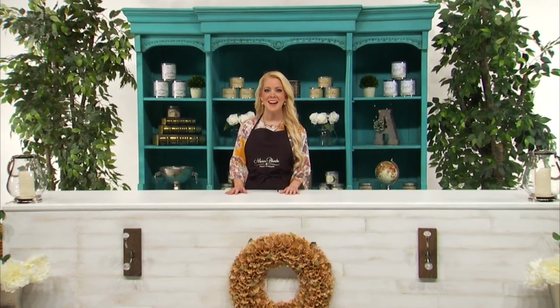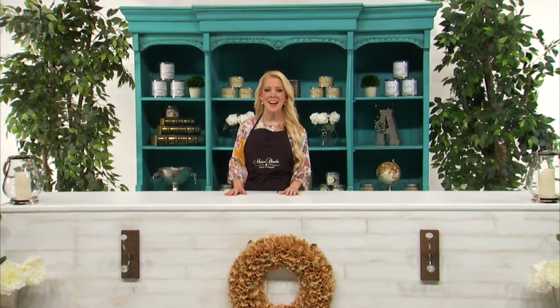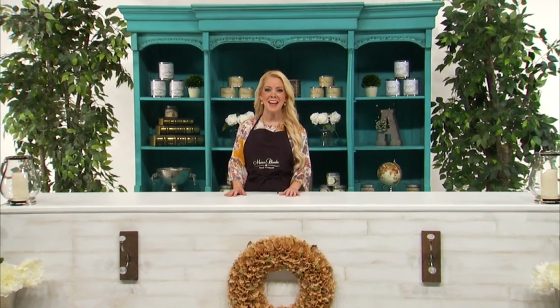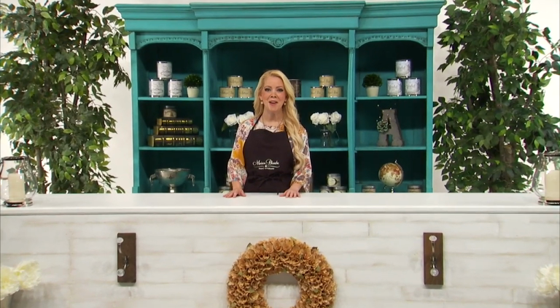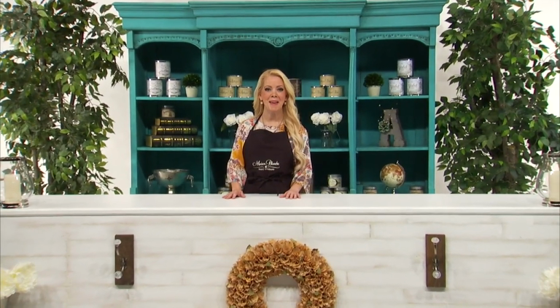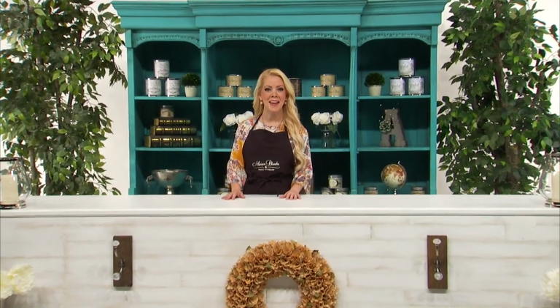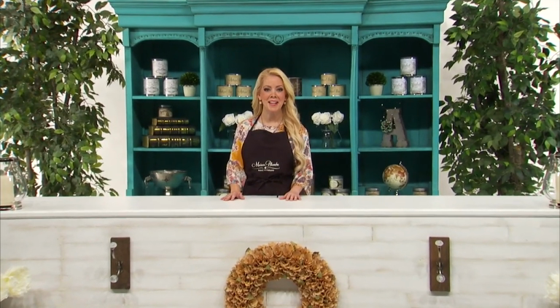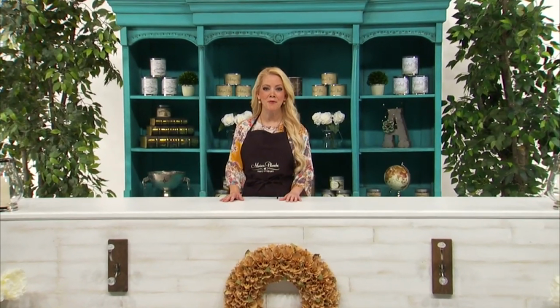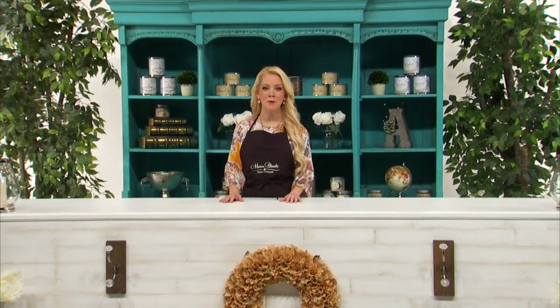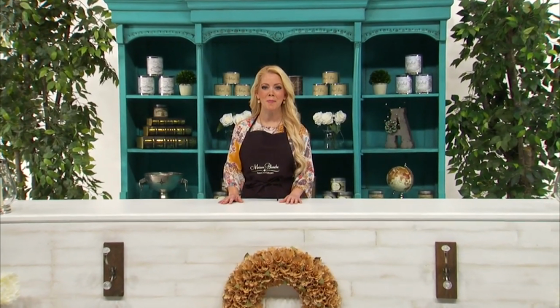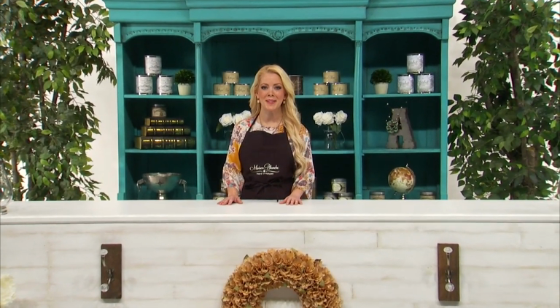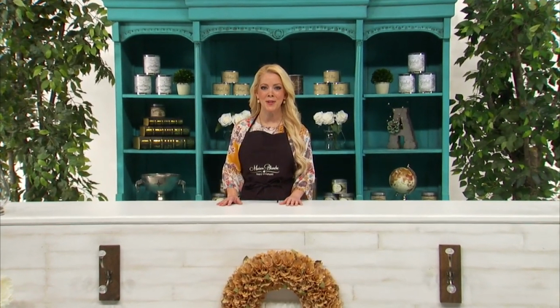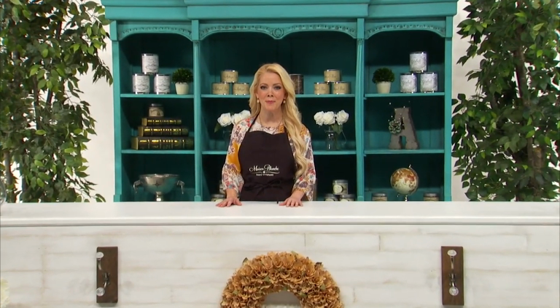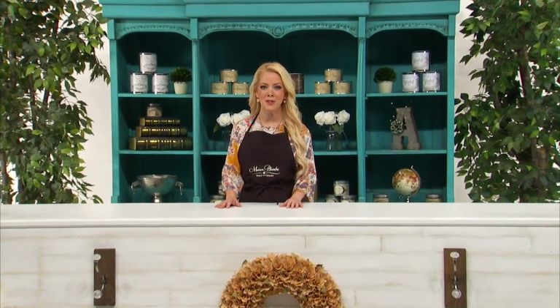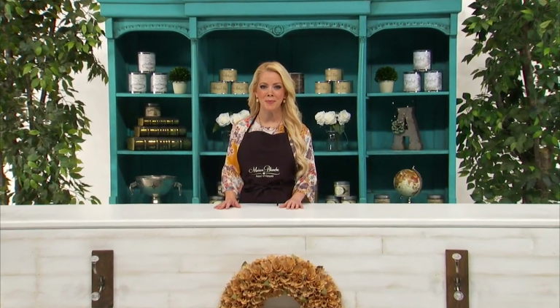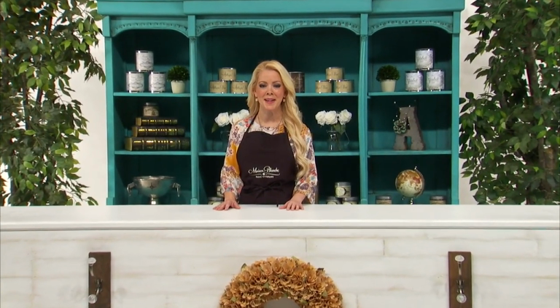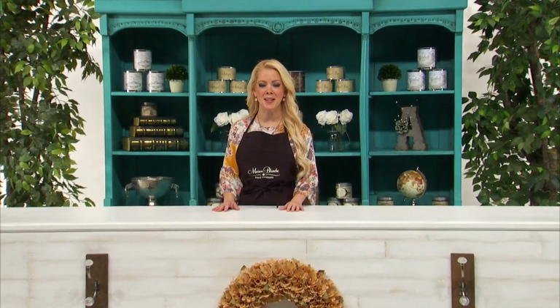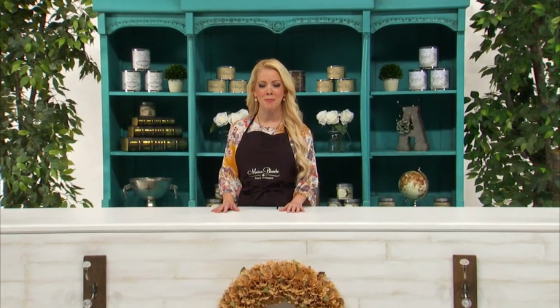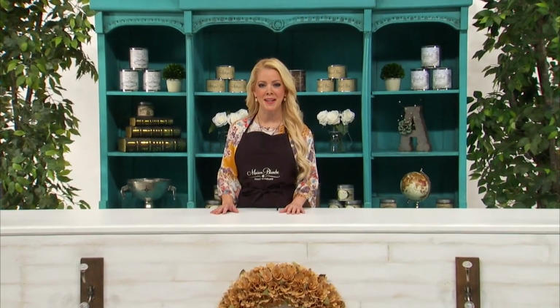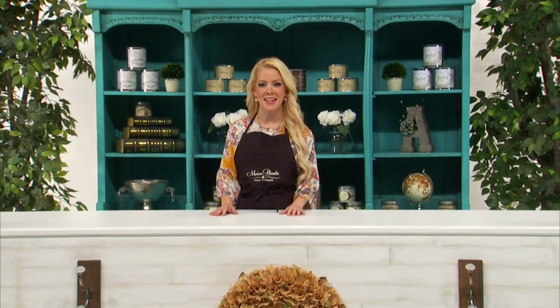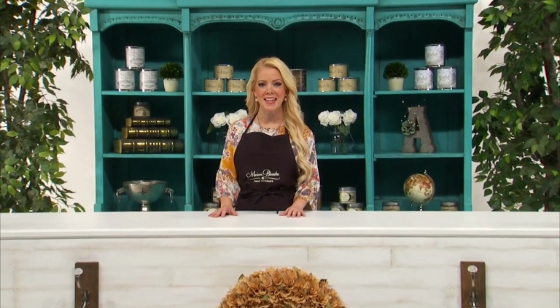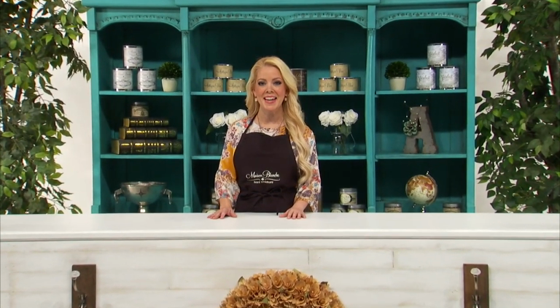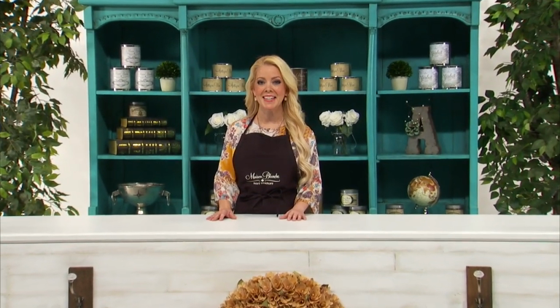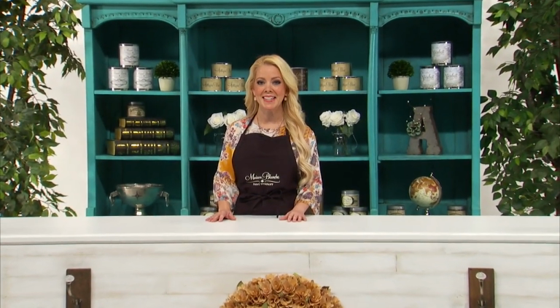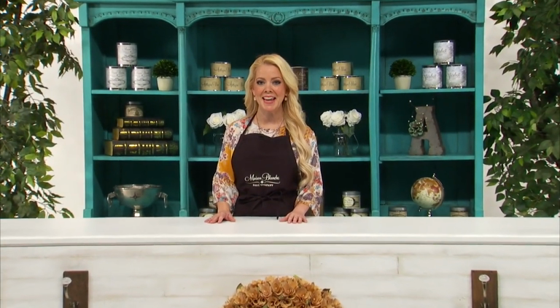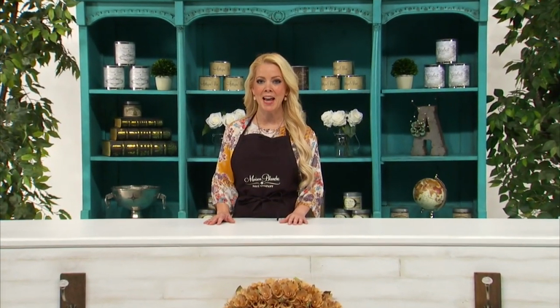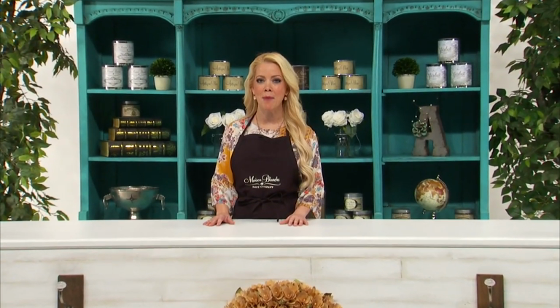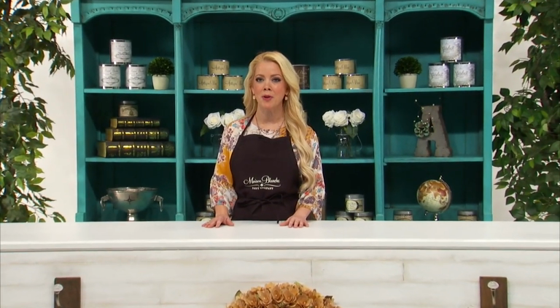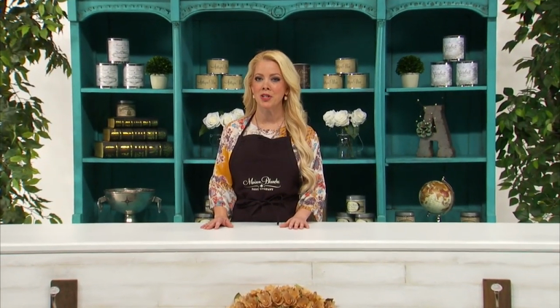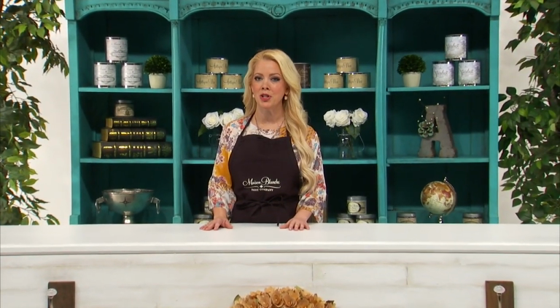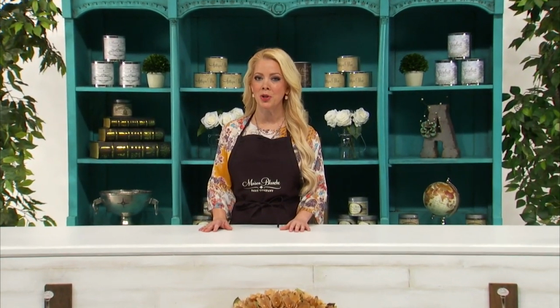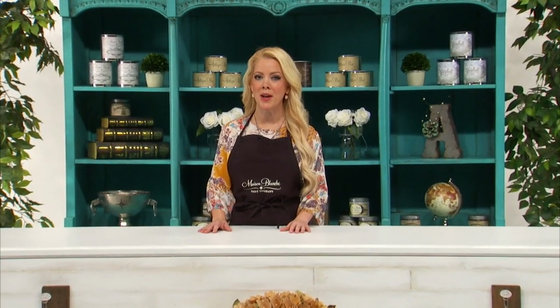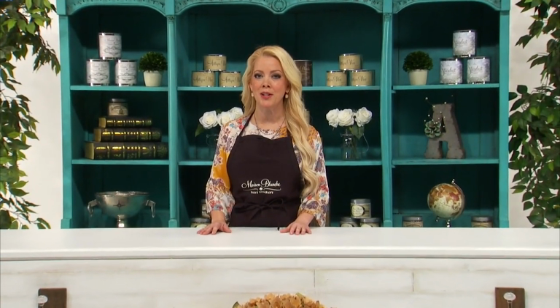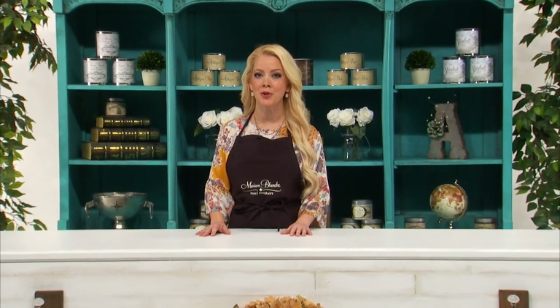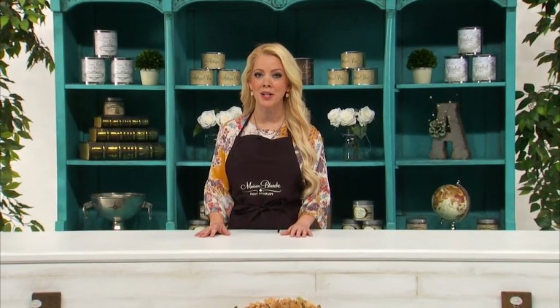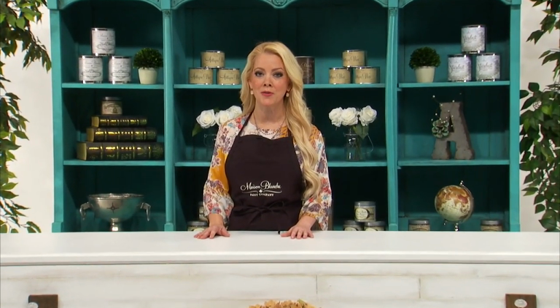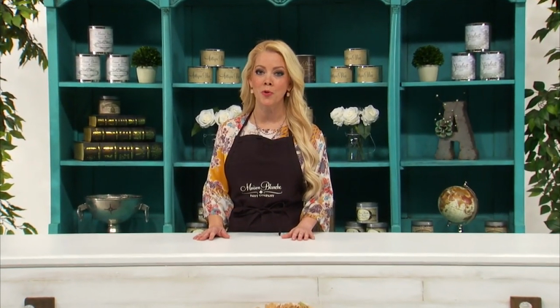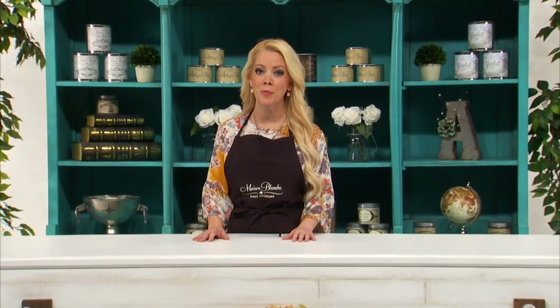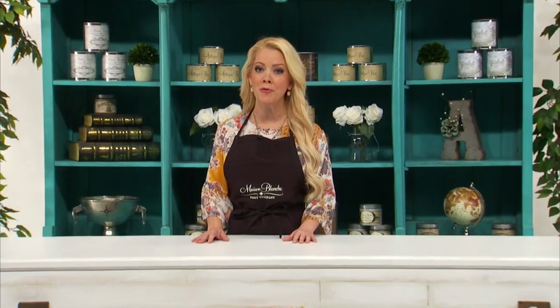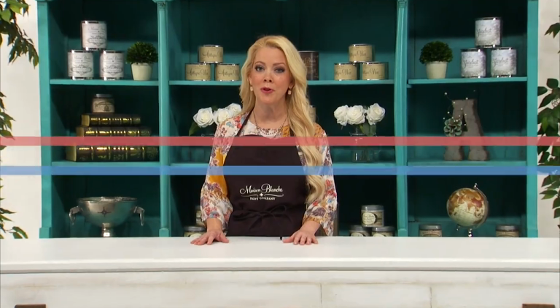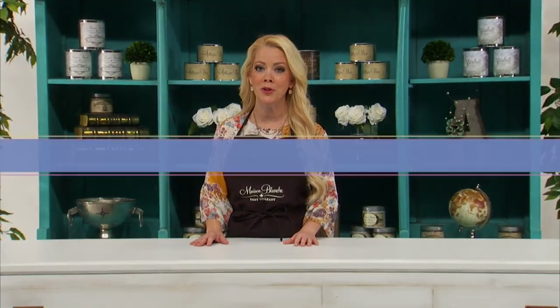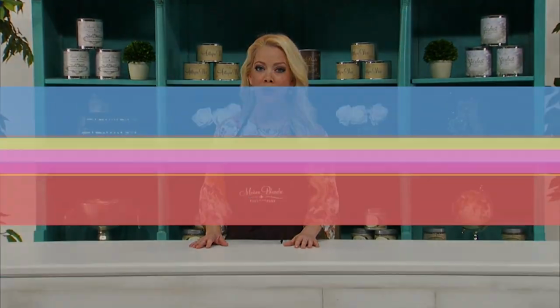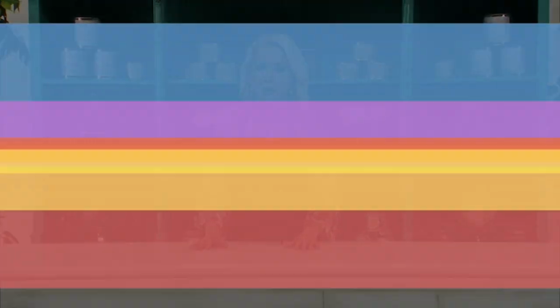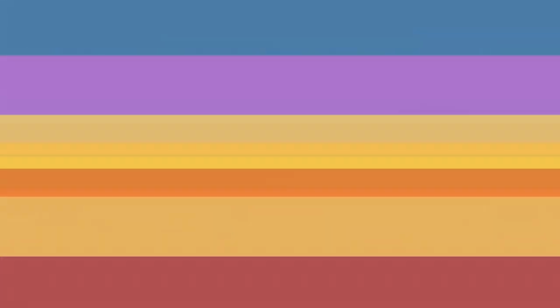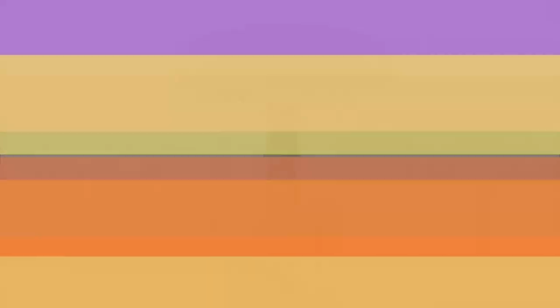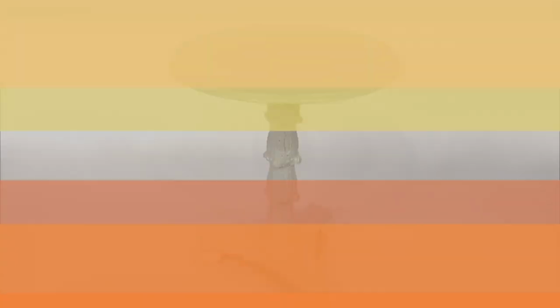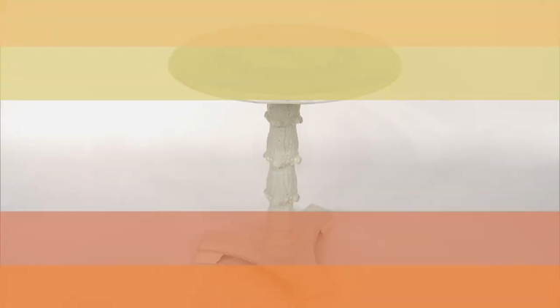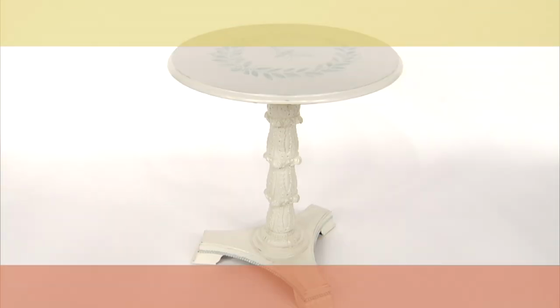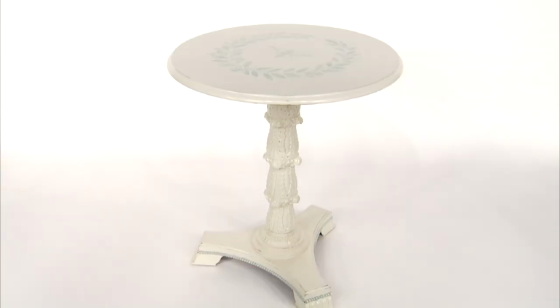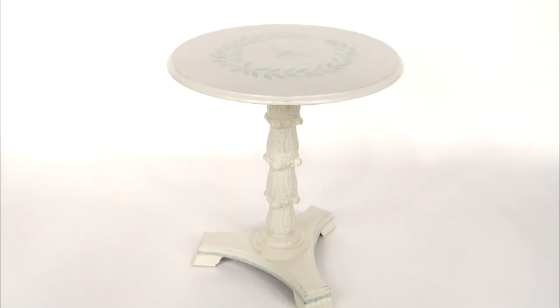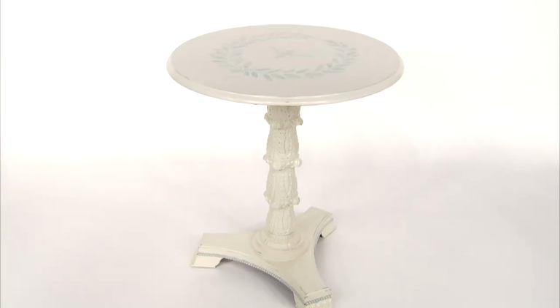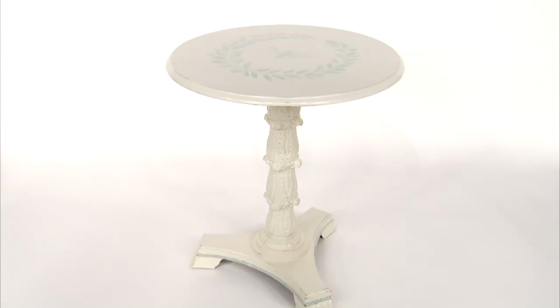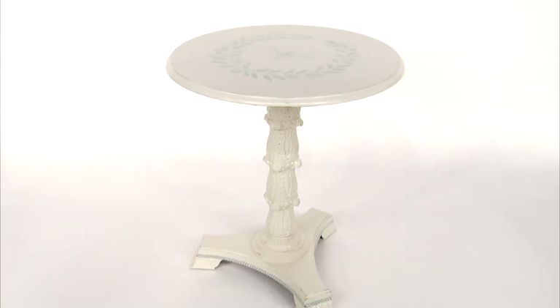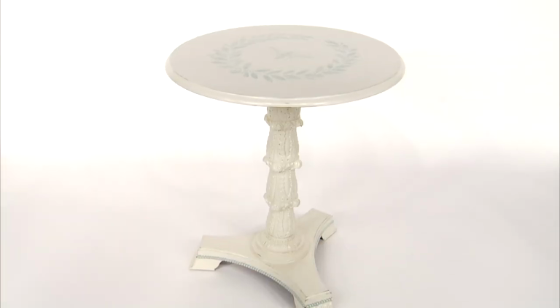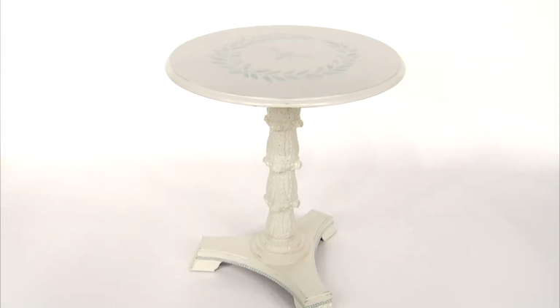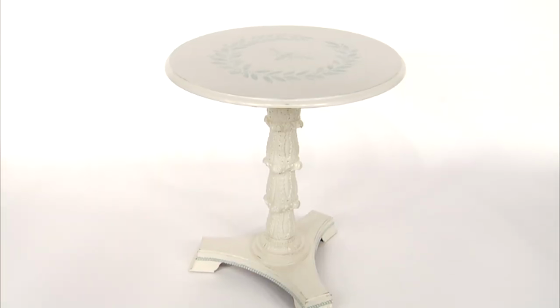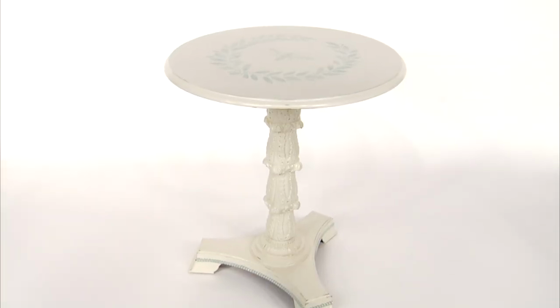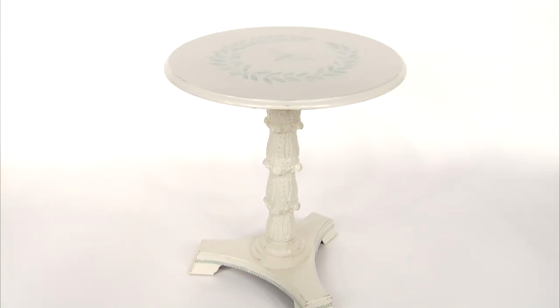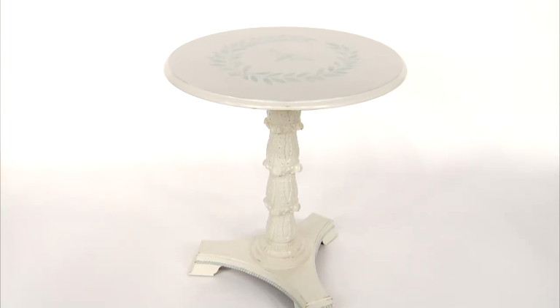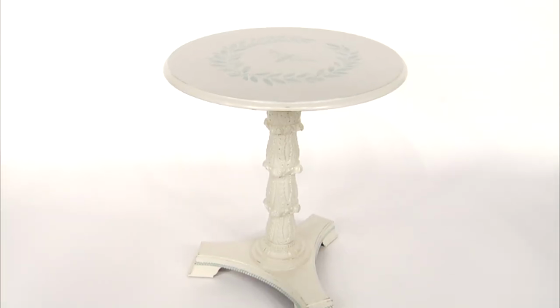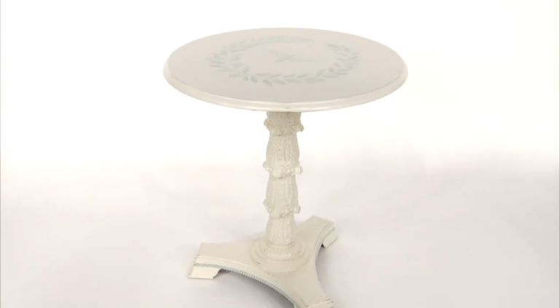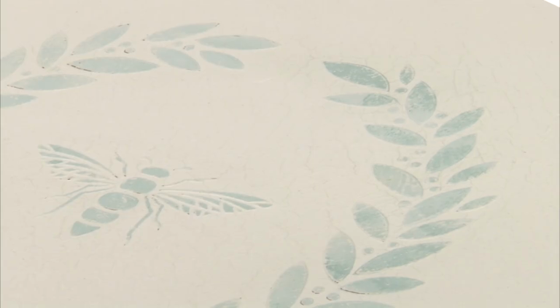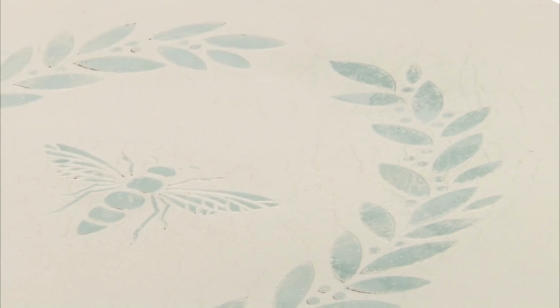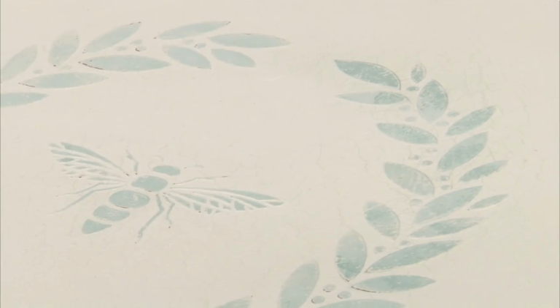Hi, I'm Annie from the Maison Blanche Paint Company, and today I'm going to show you how to transform your furniture with an easy and elegant crackle finish.